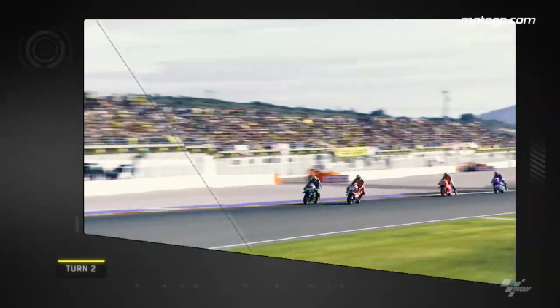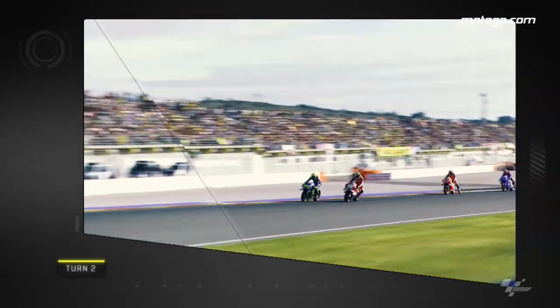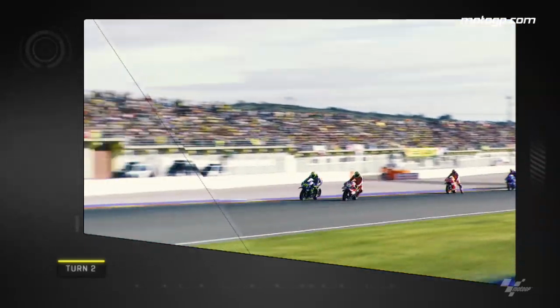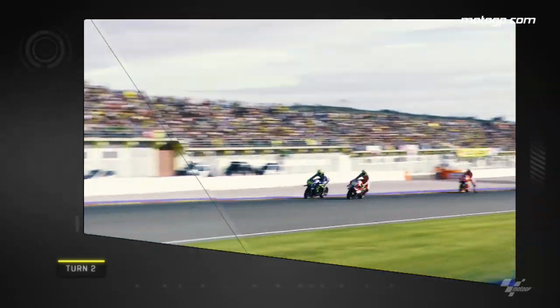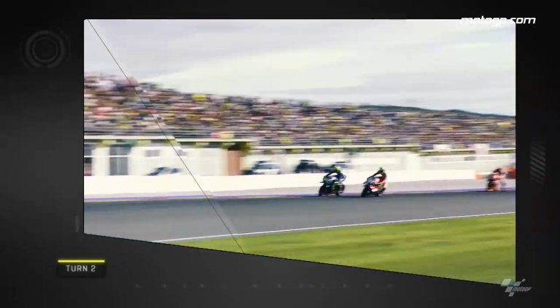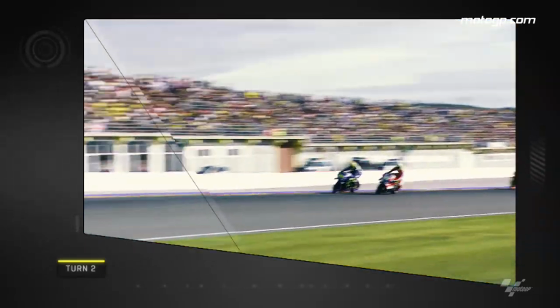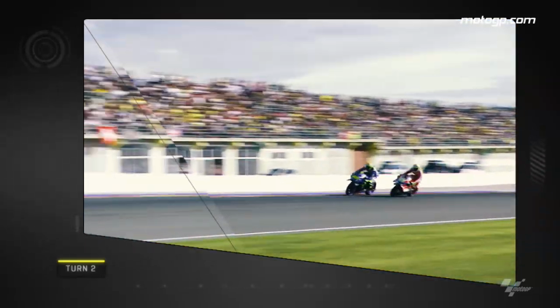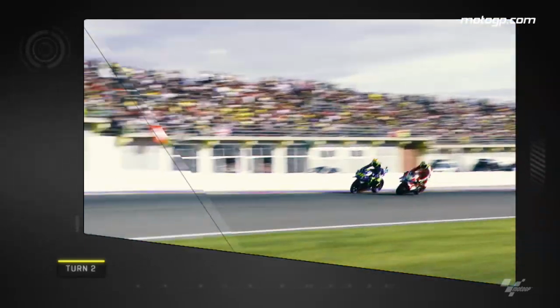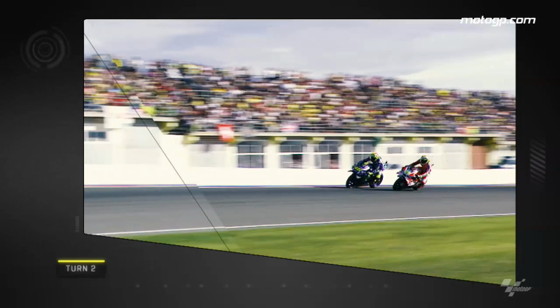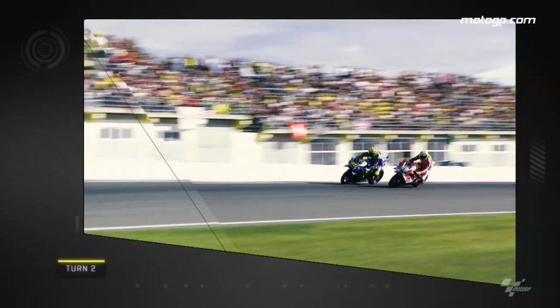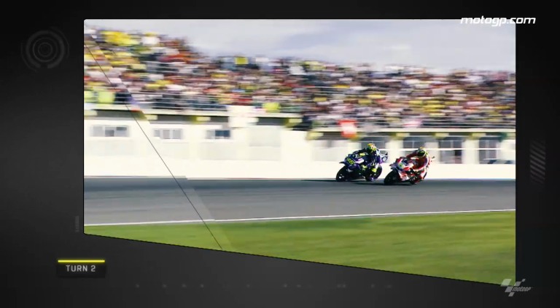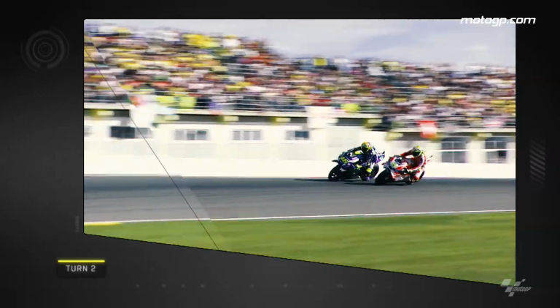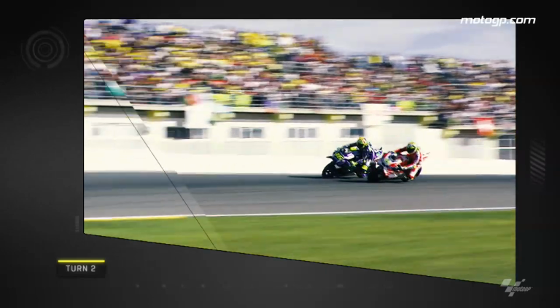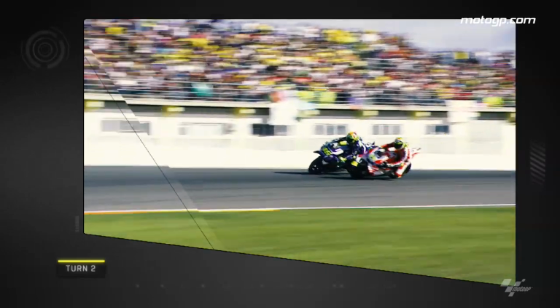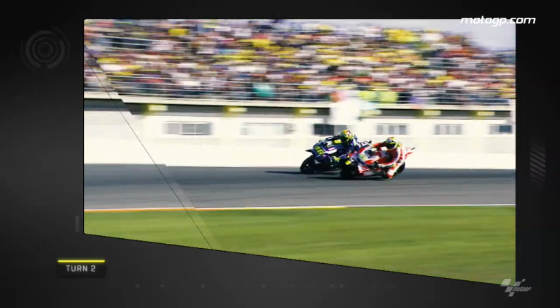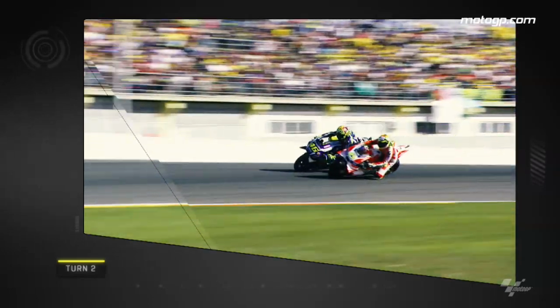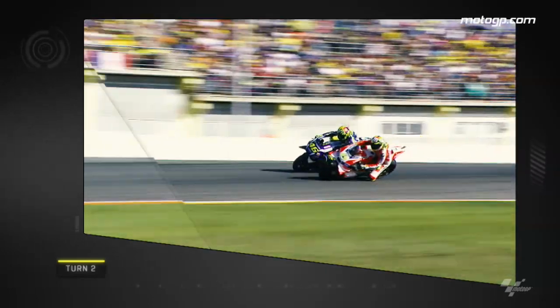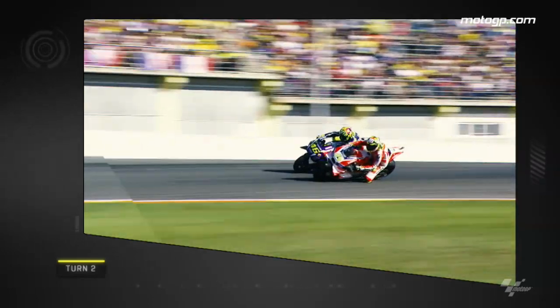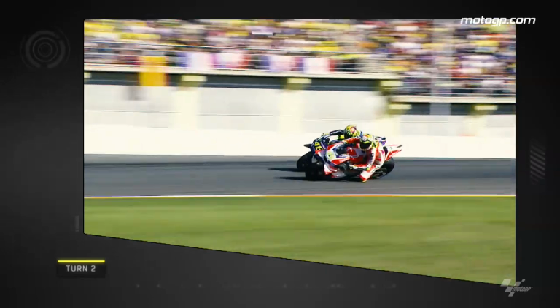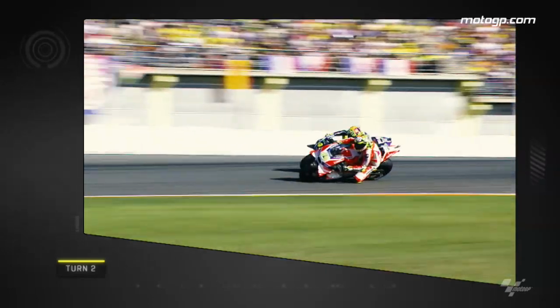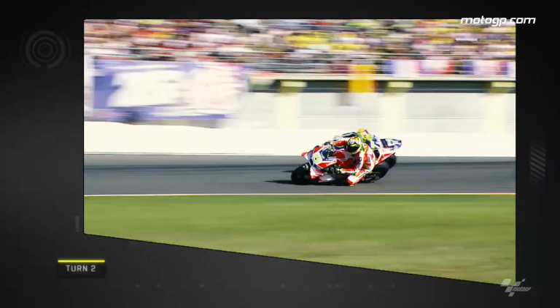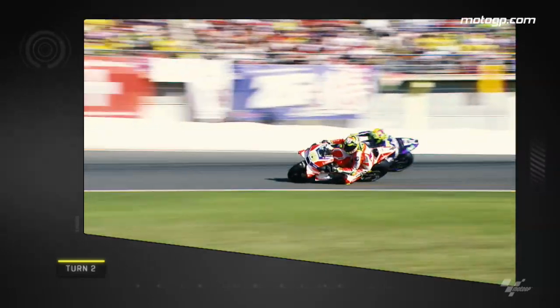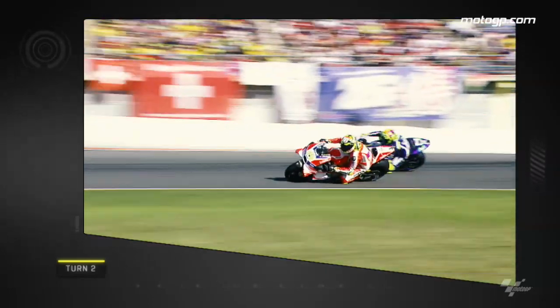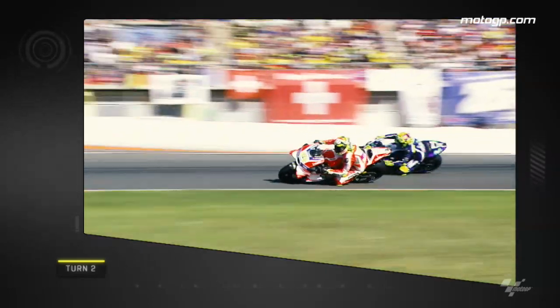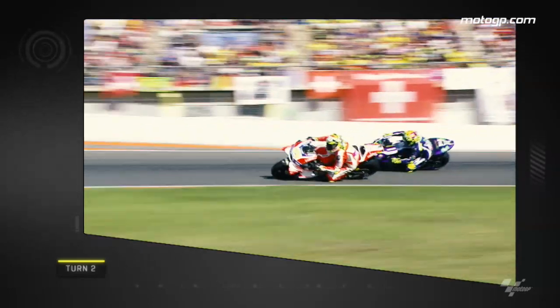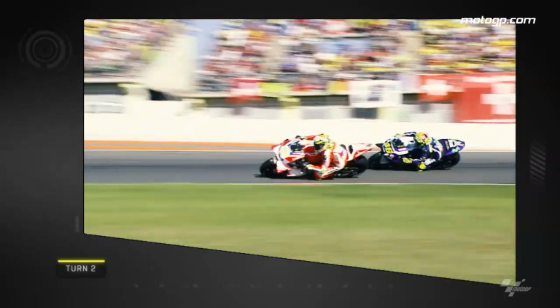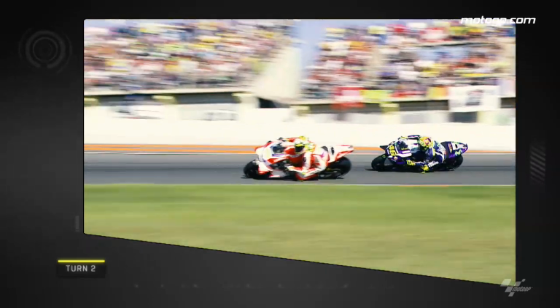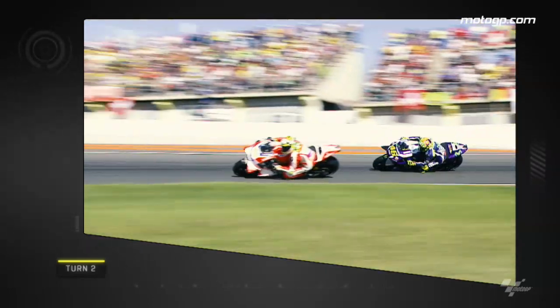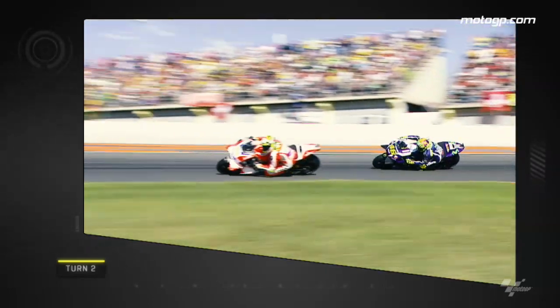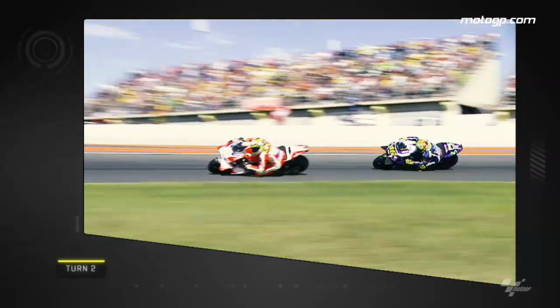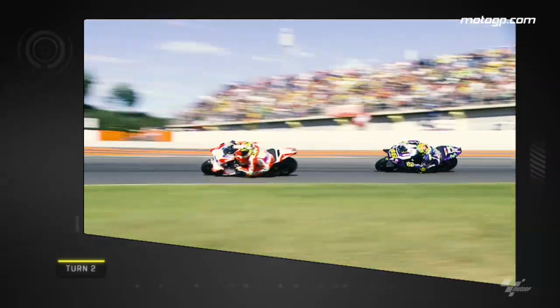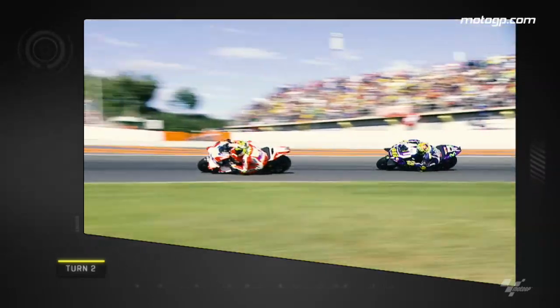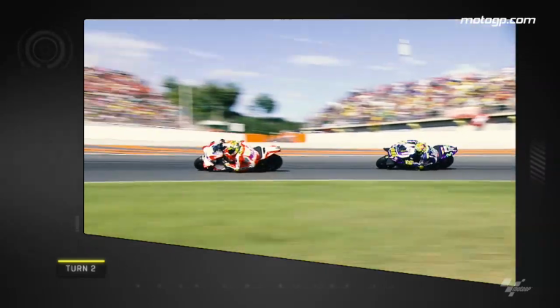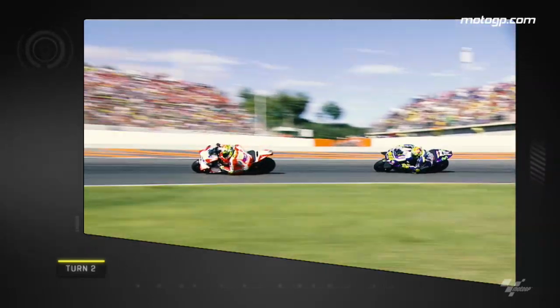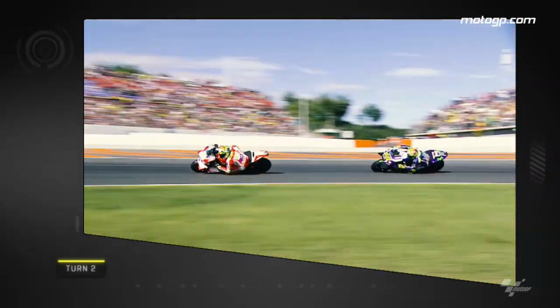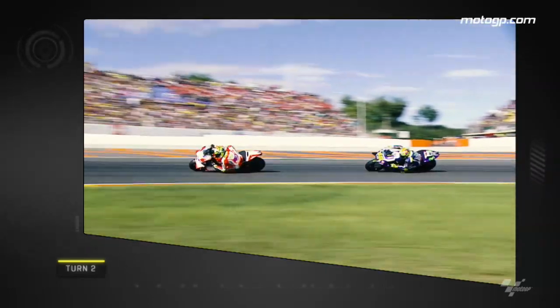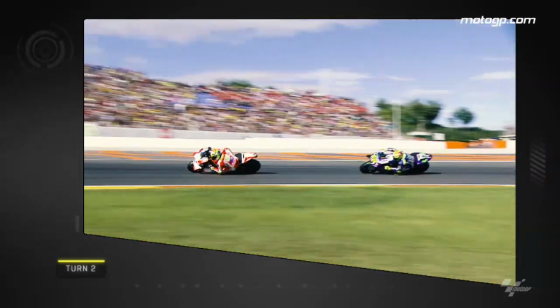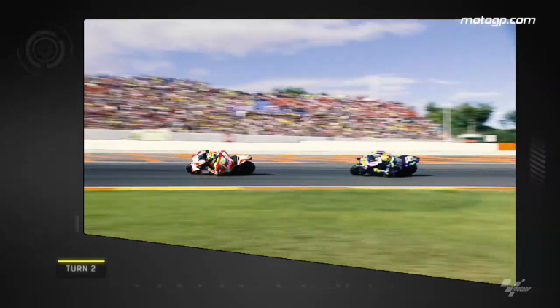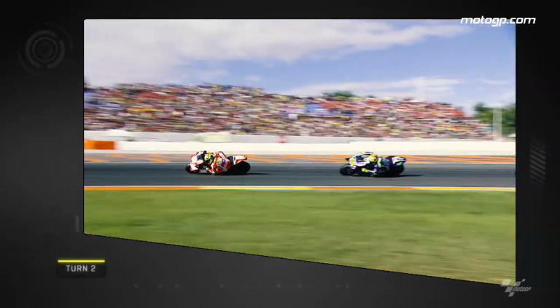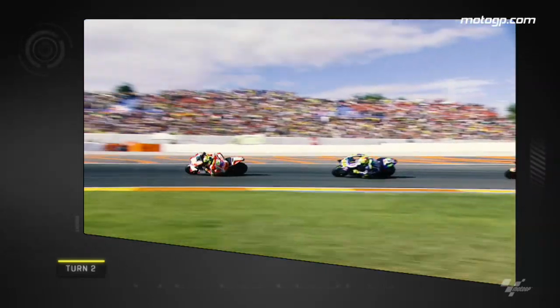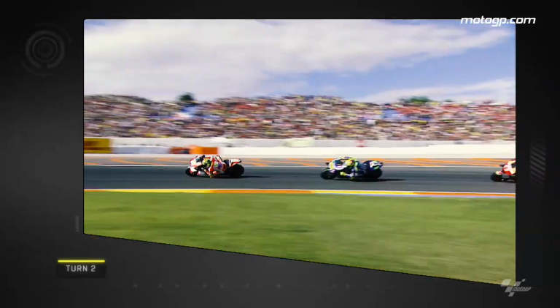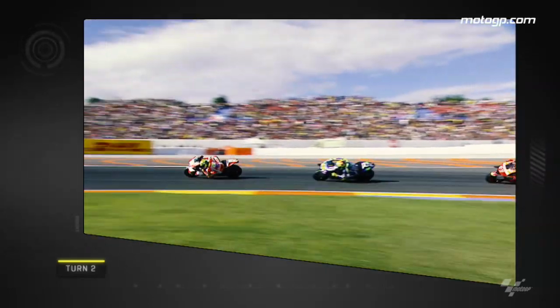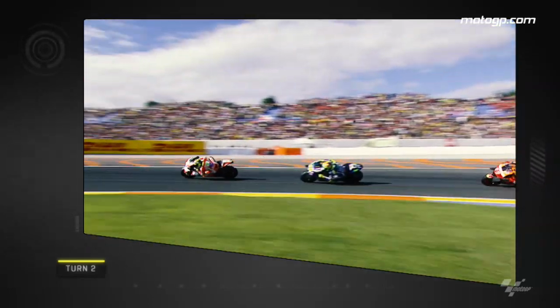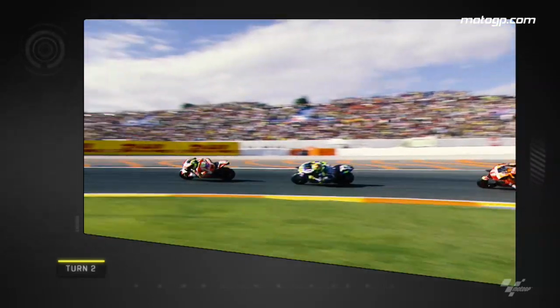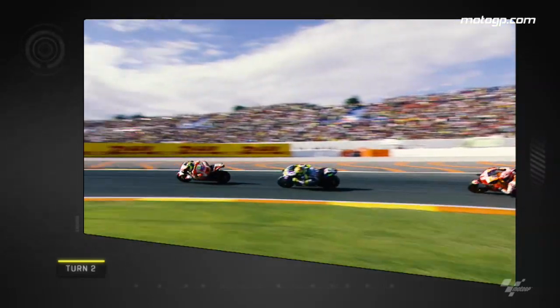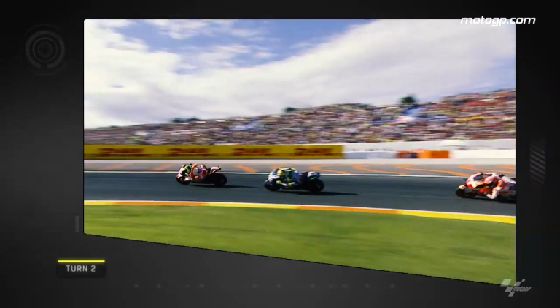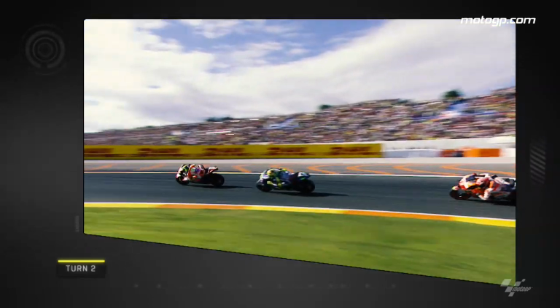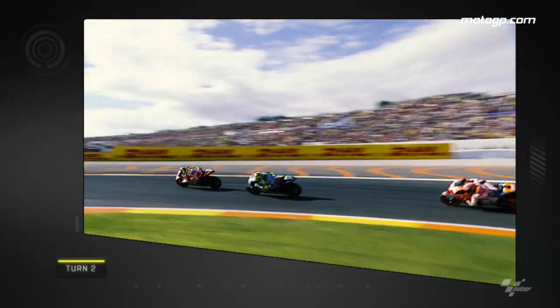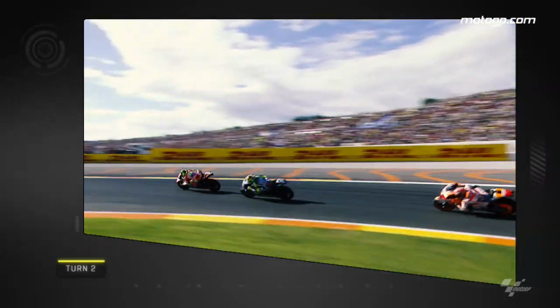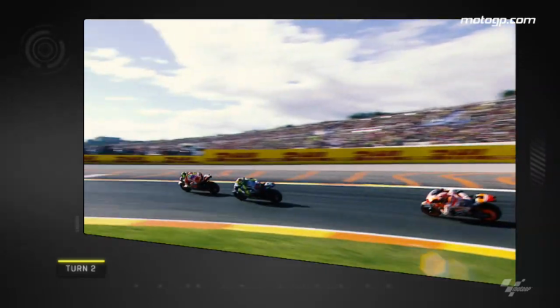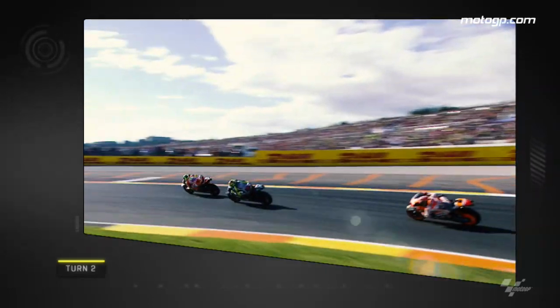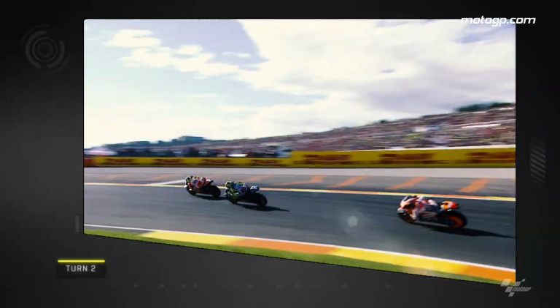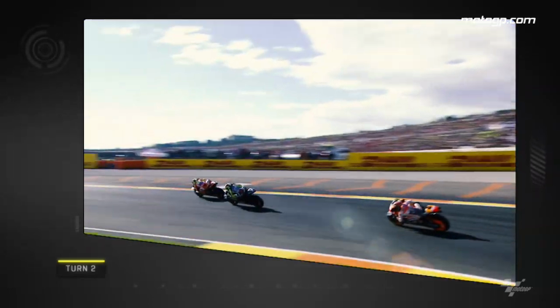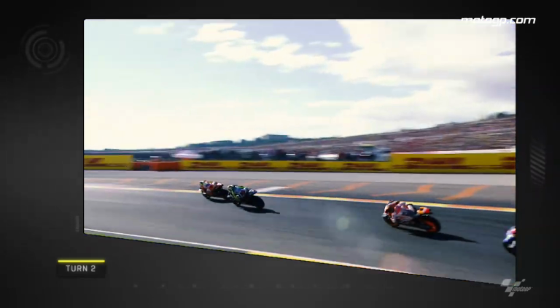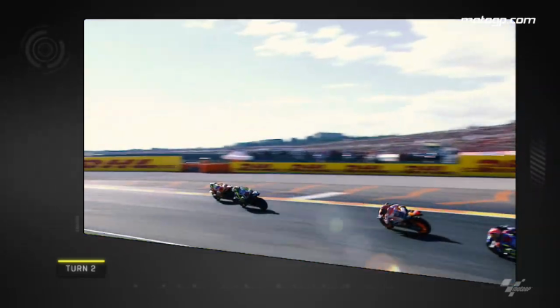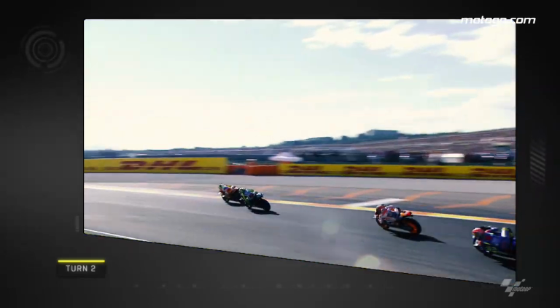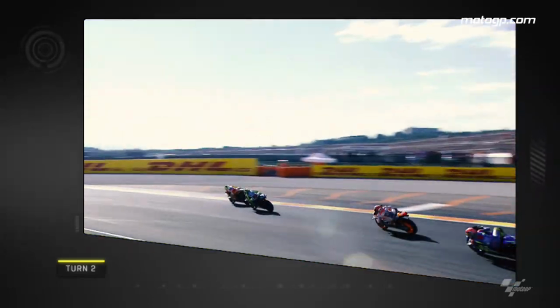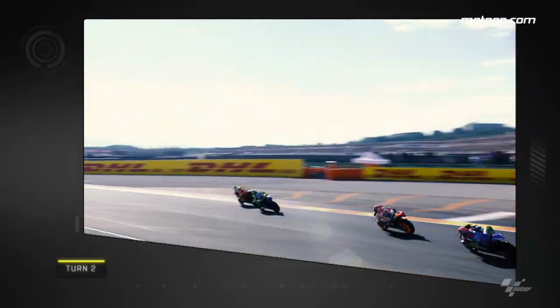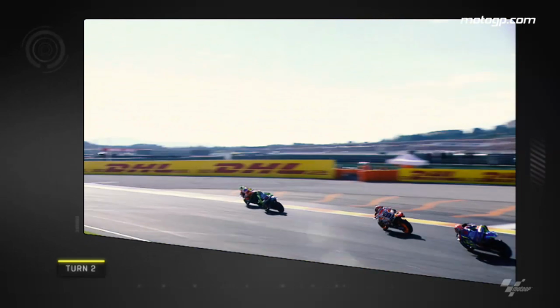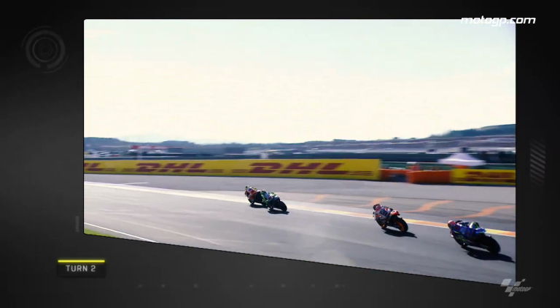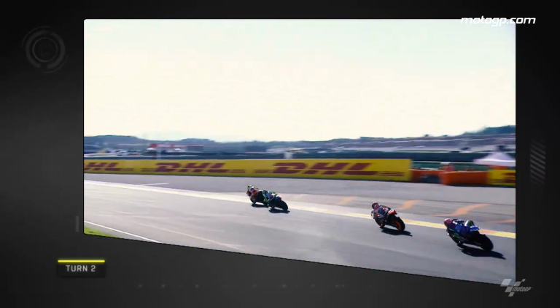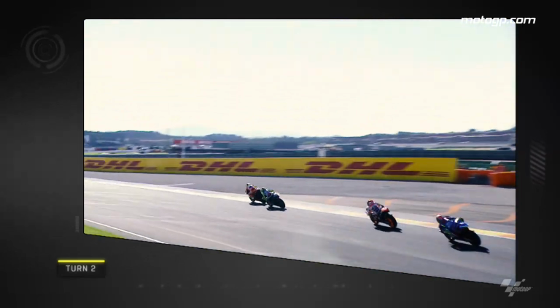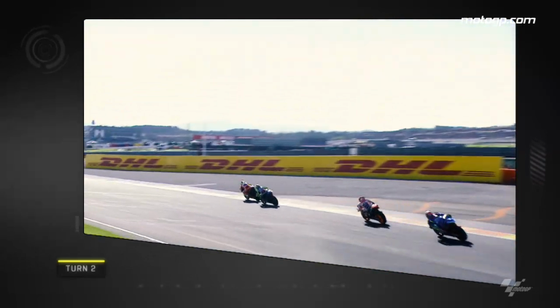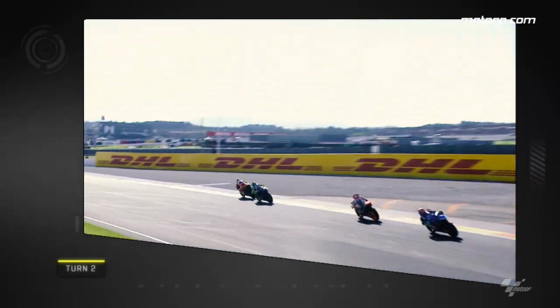Back to the Doctor and the Maniac. Iannone getting the better of his fellow Italian Rossi, this time at Turn 2.